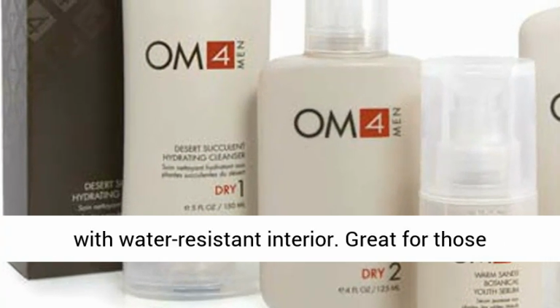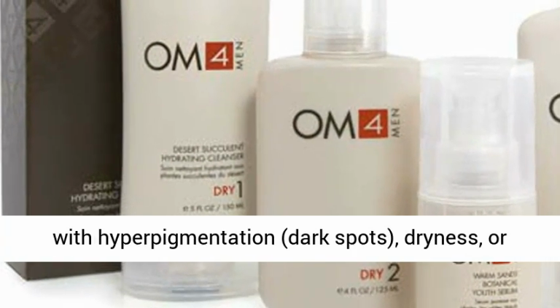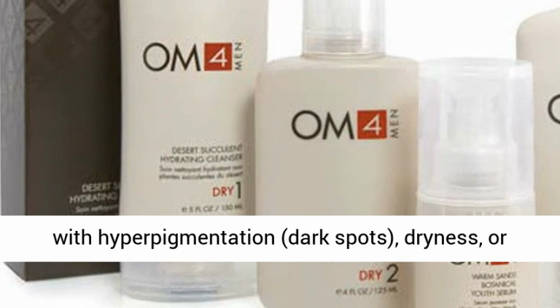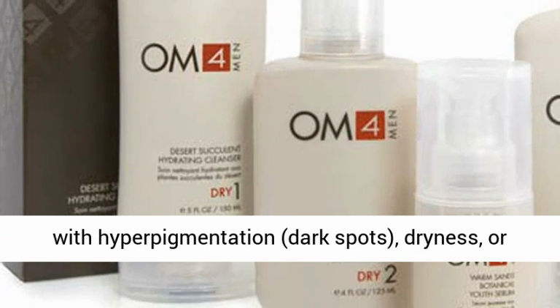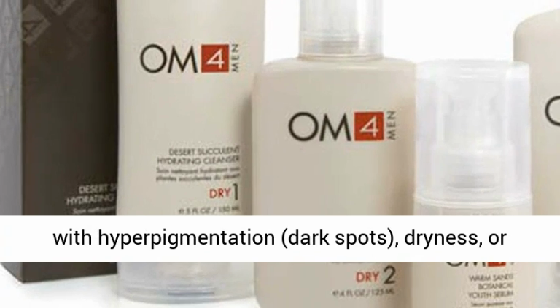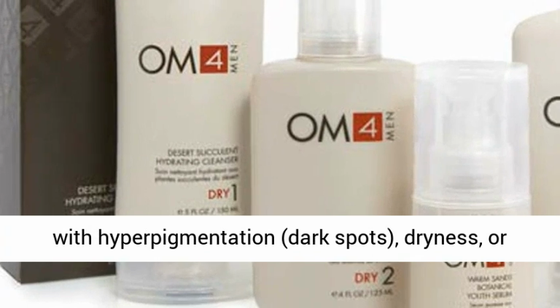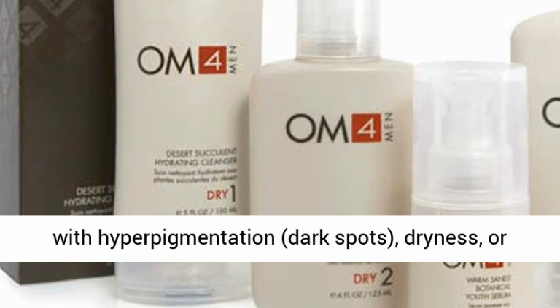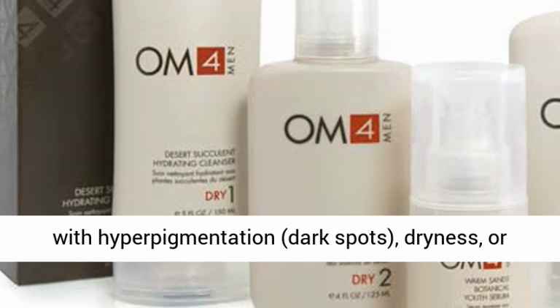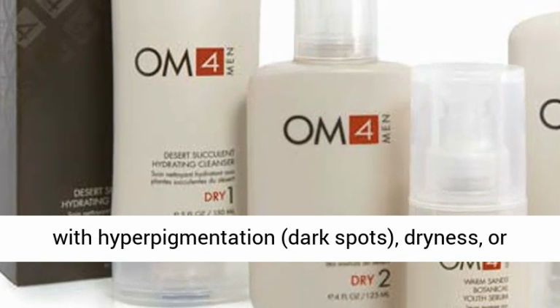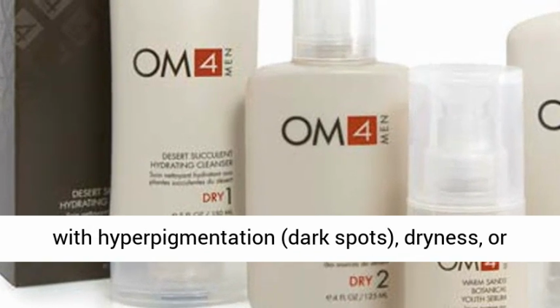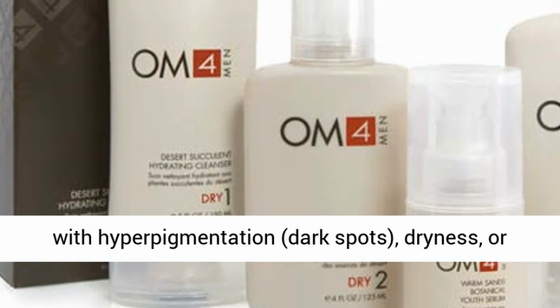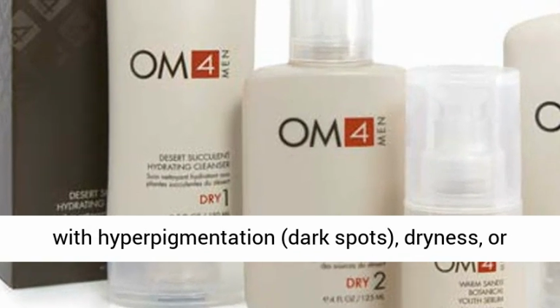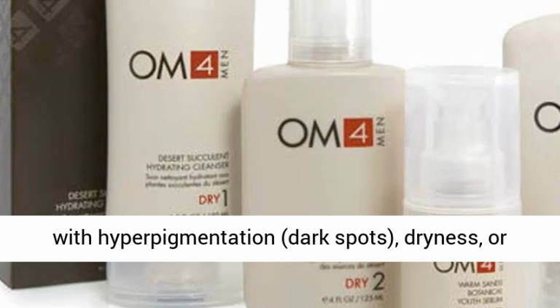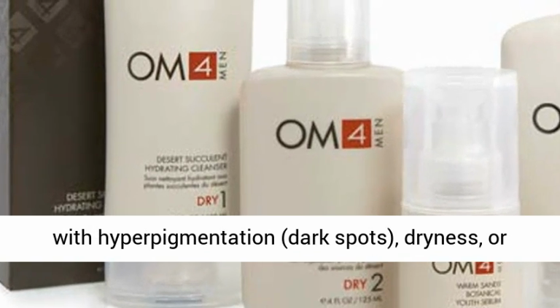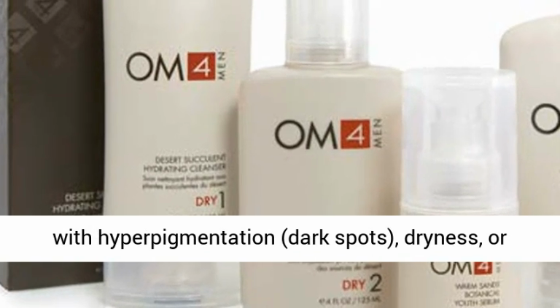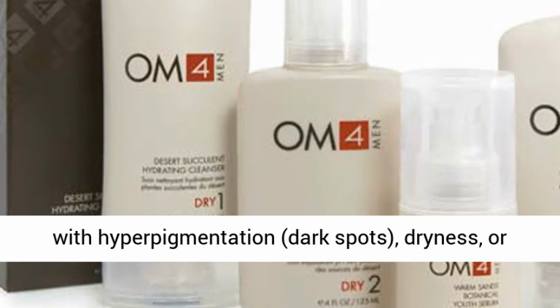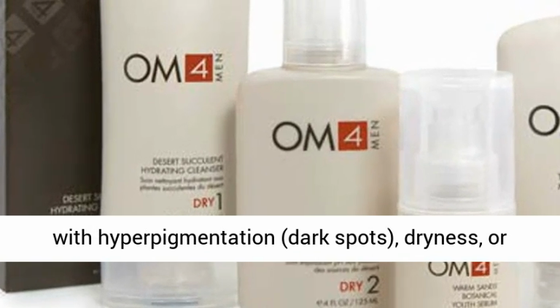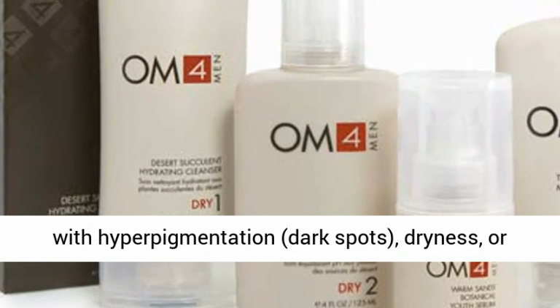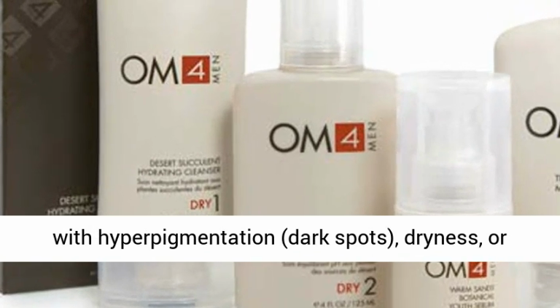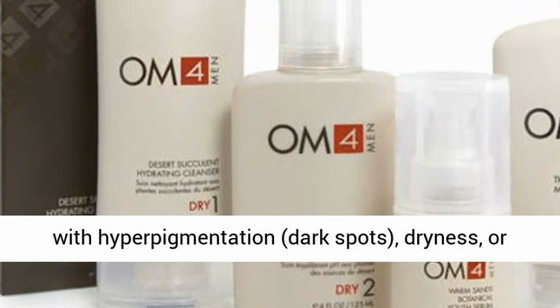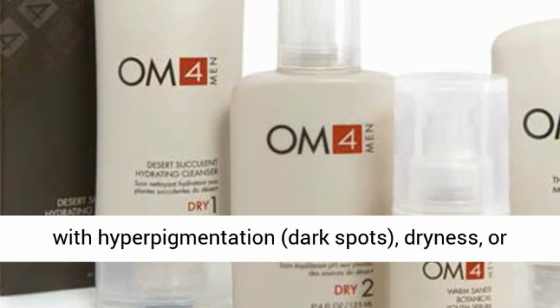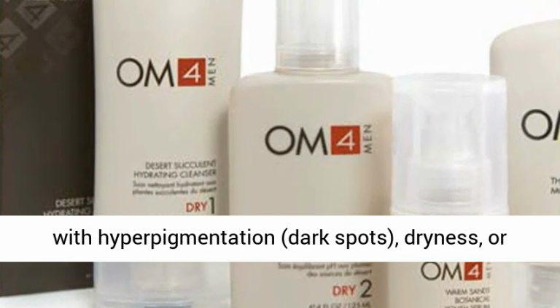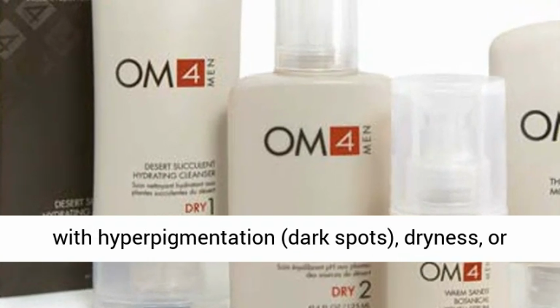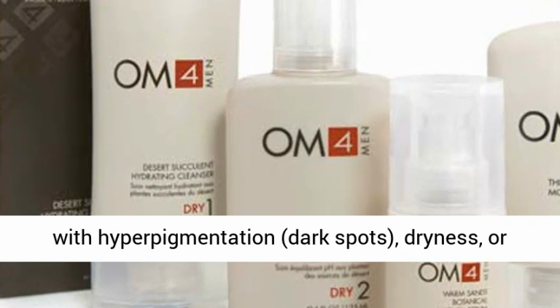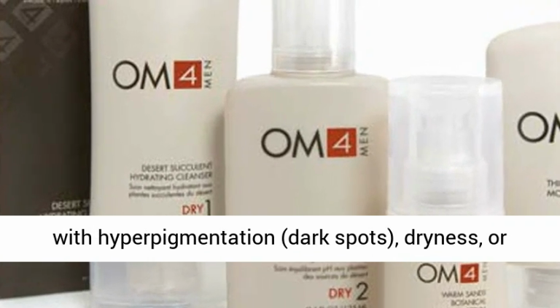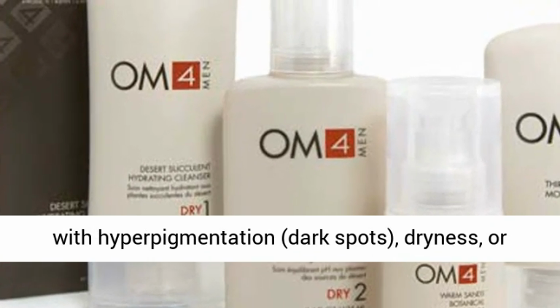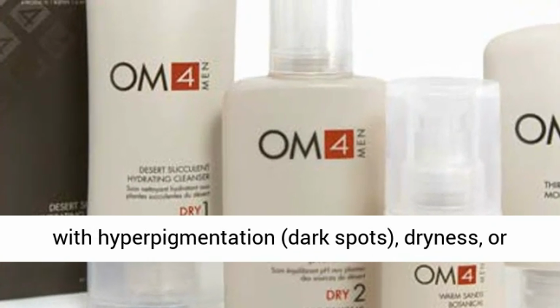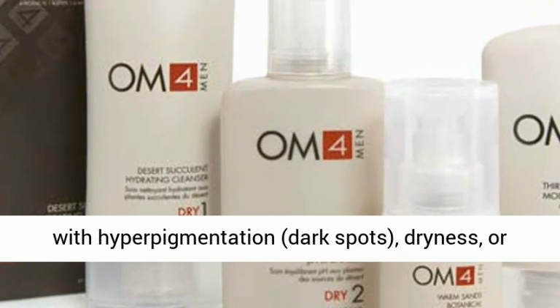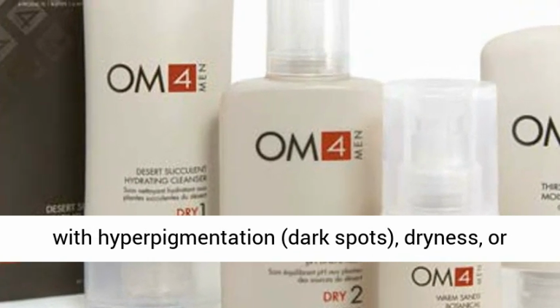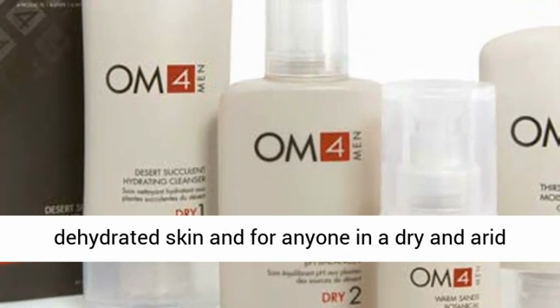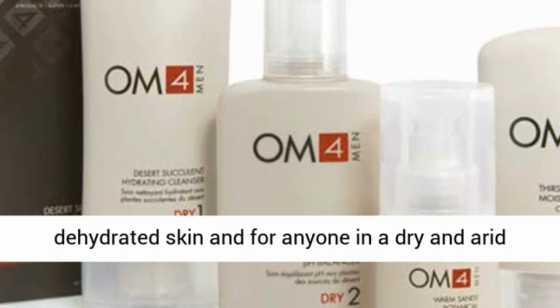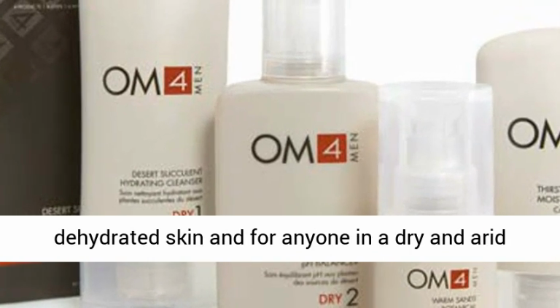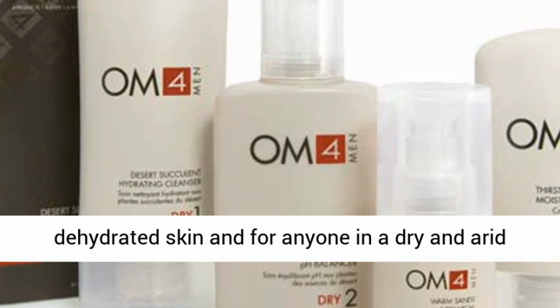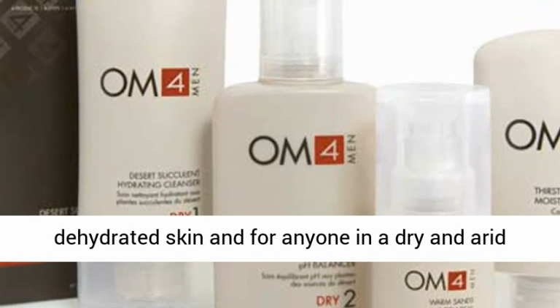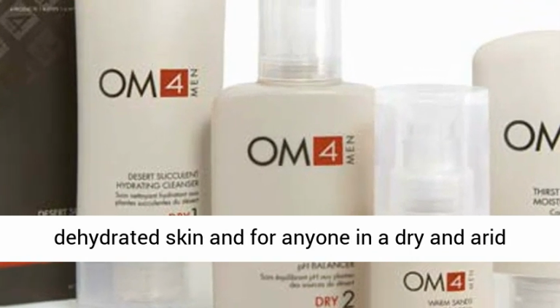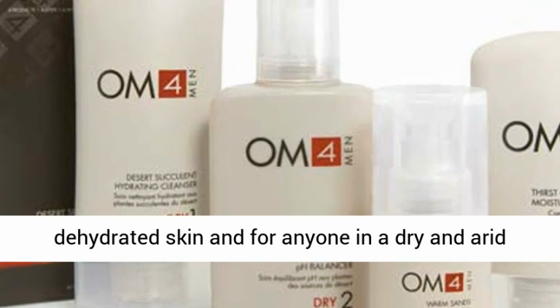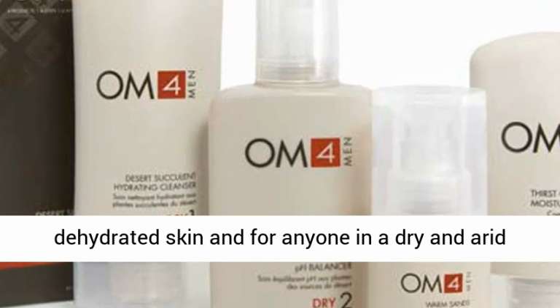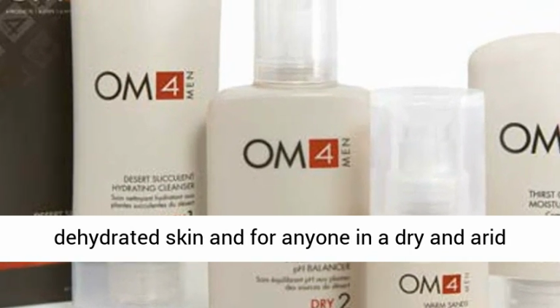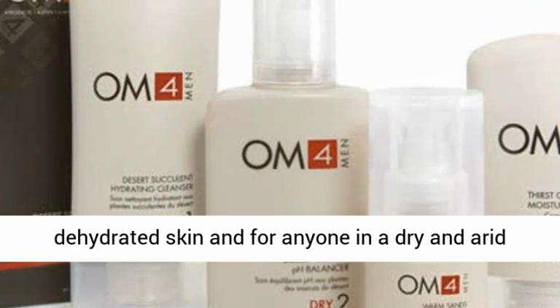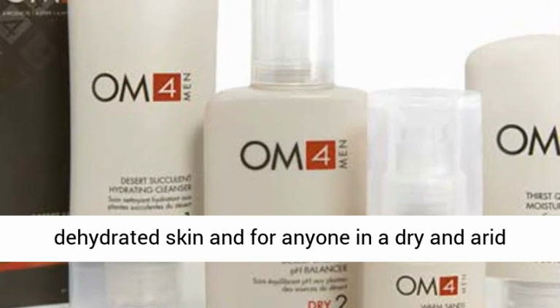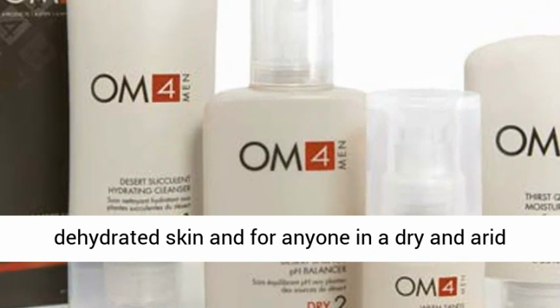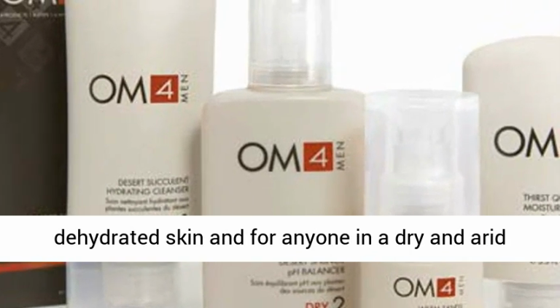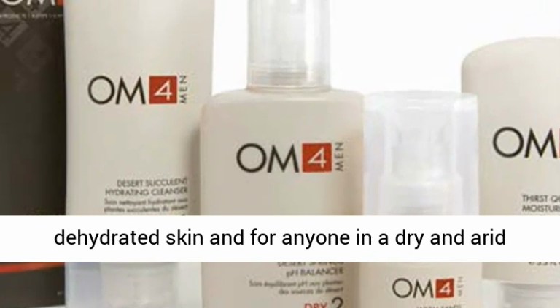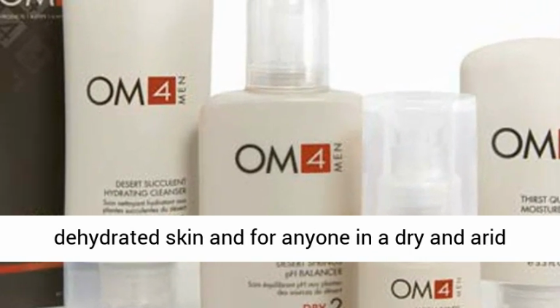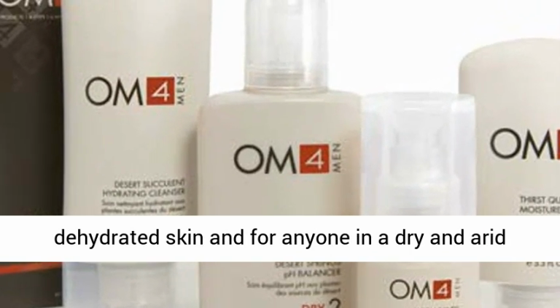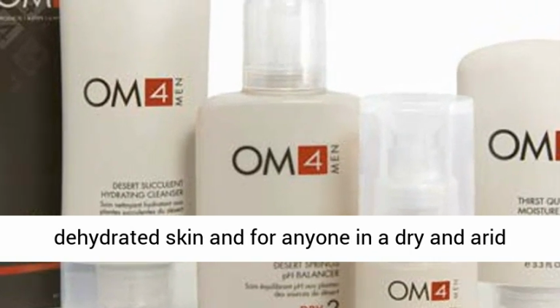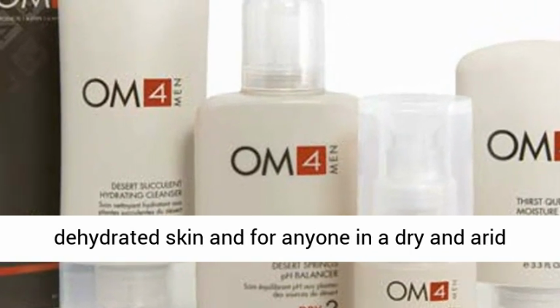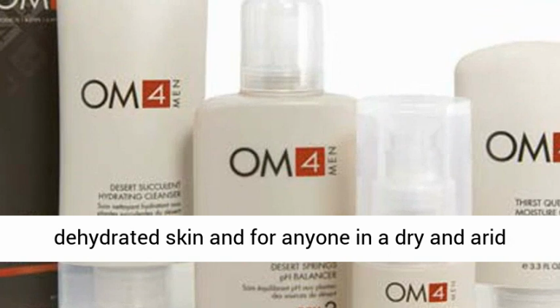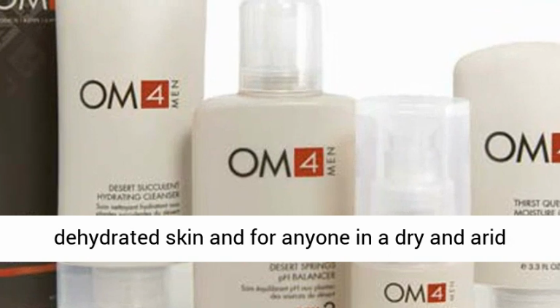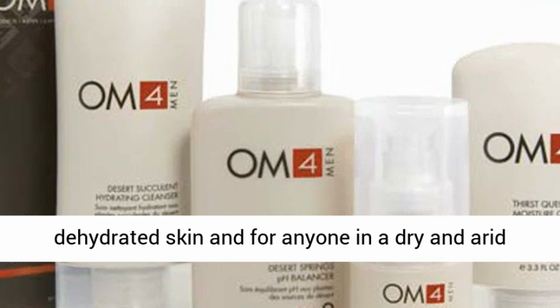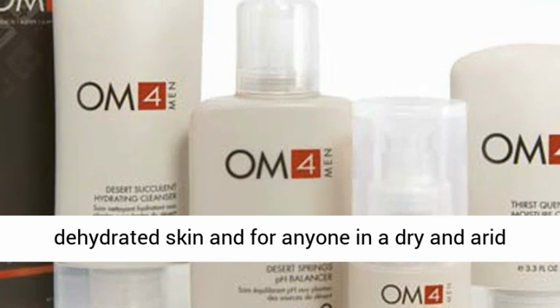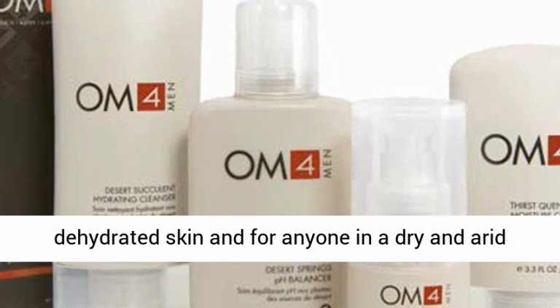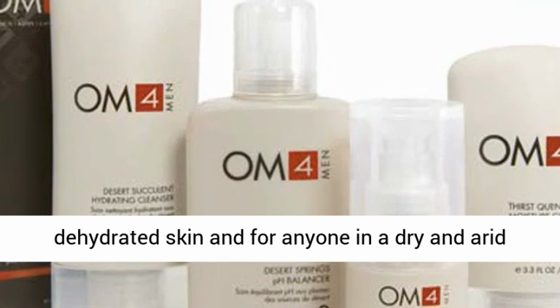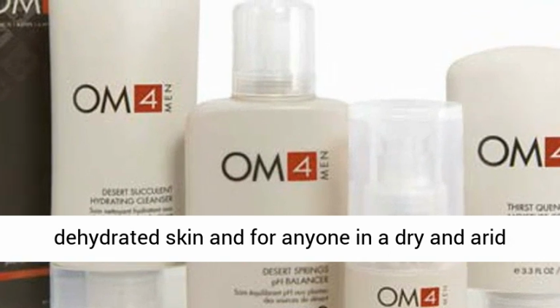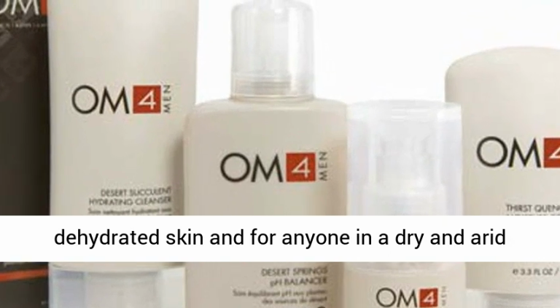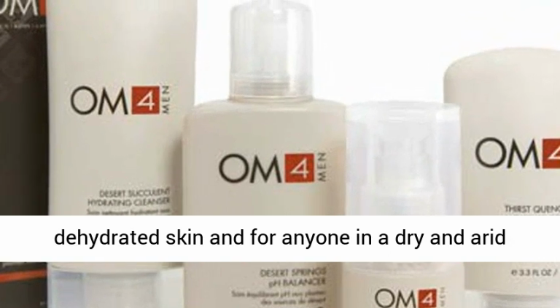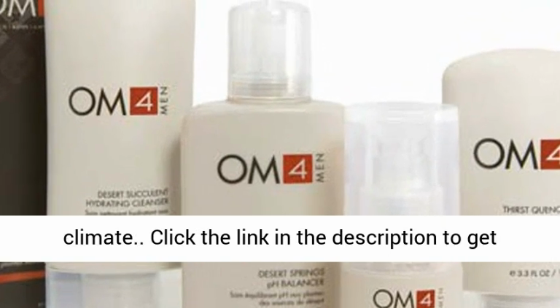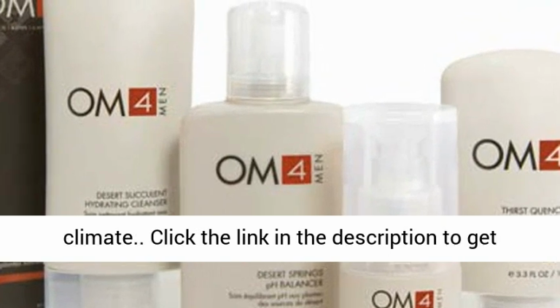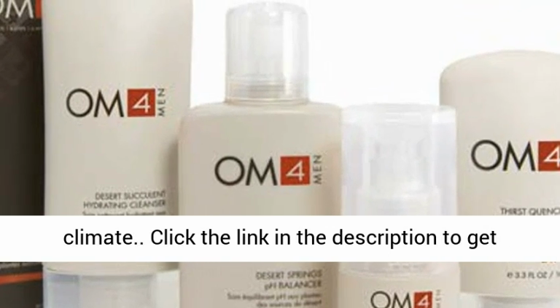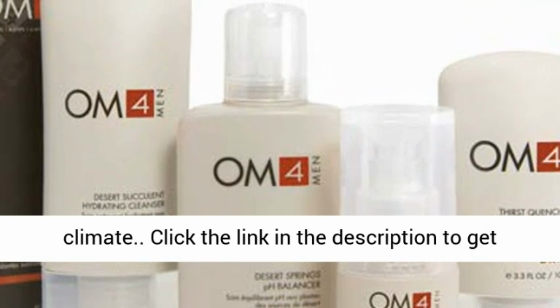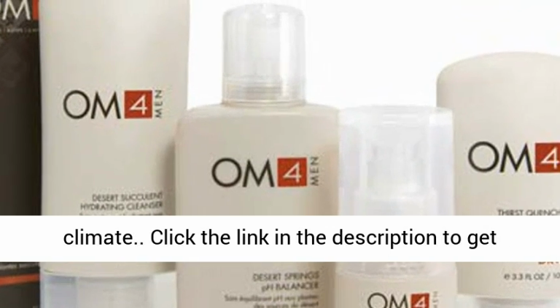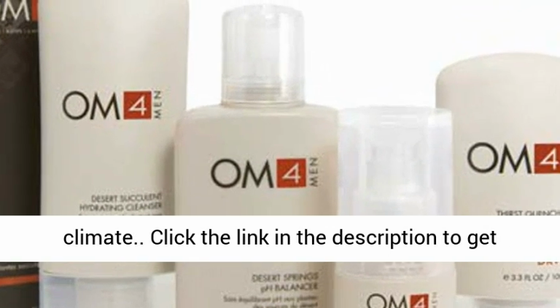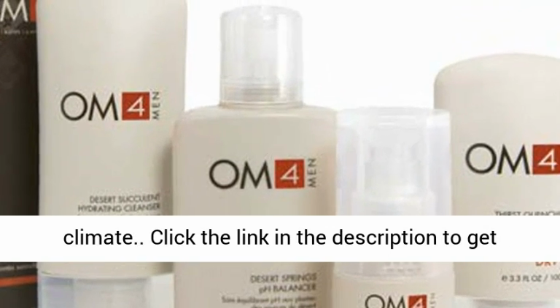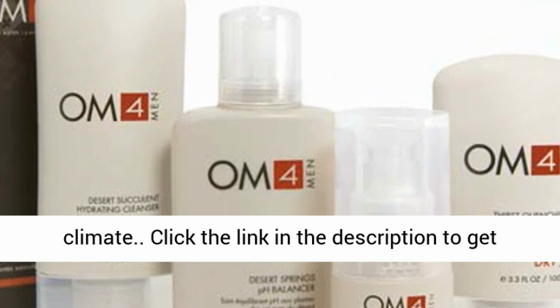Great for those with hyperpigmentation, dark spots, dryness, or dehydrated skin, and for anyone living in a dry and arid climate.